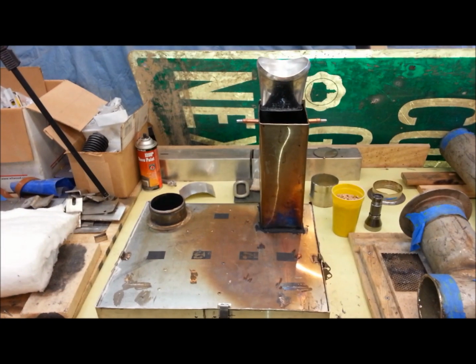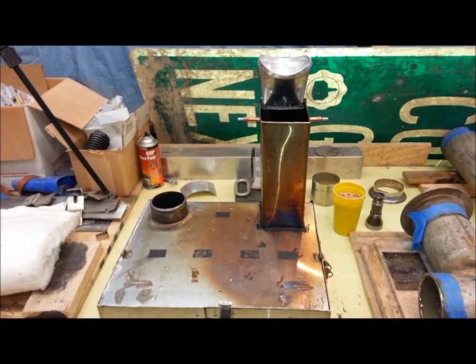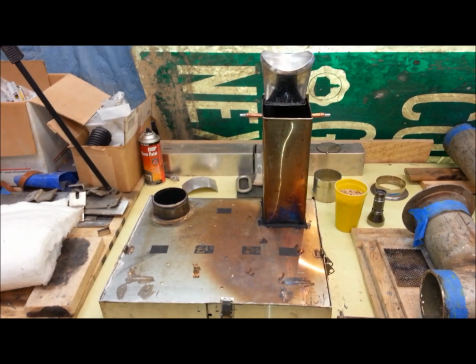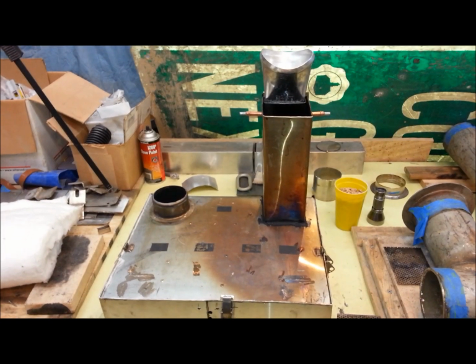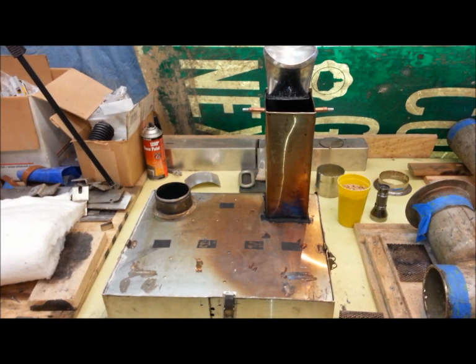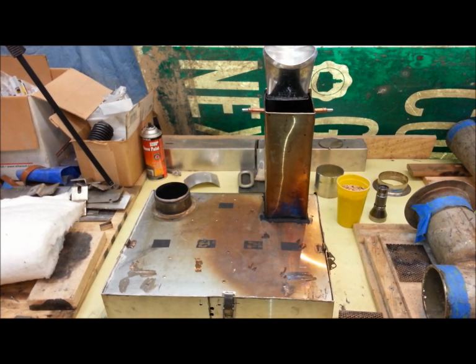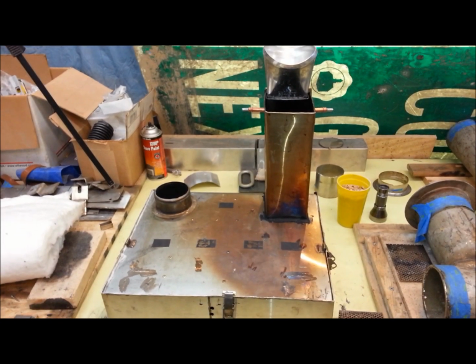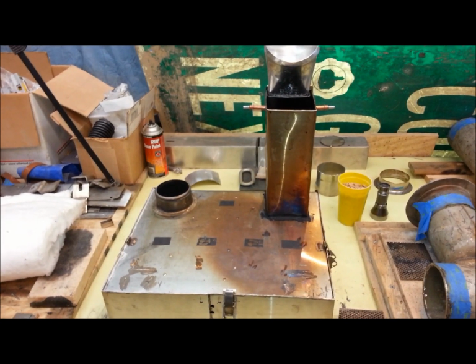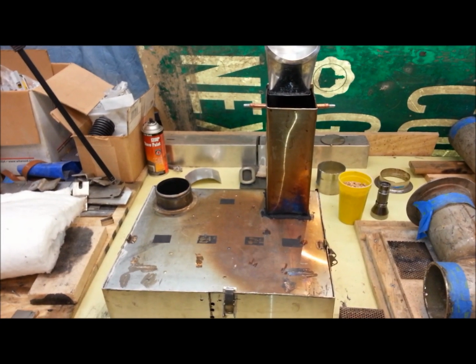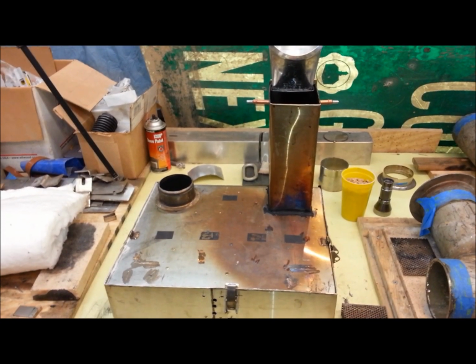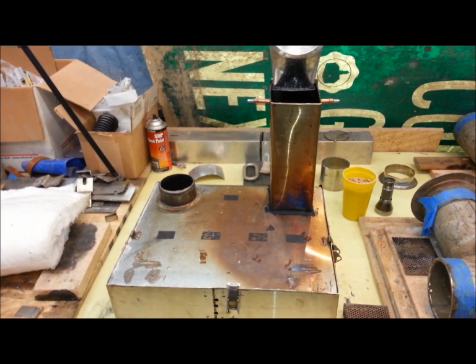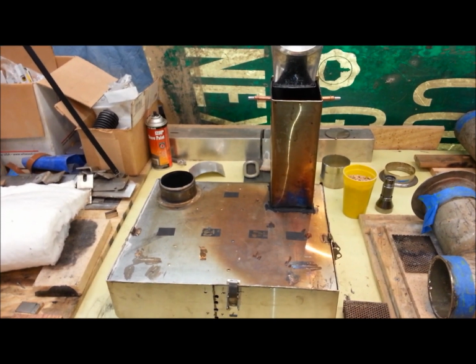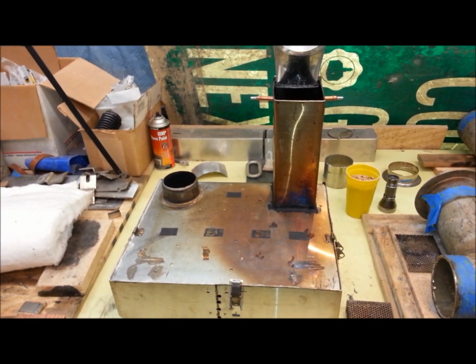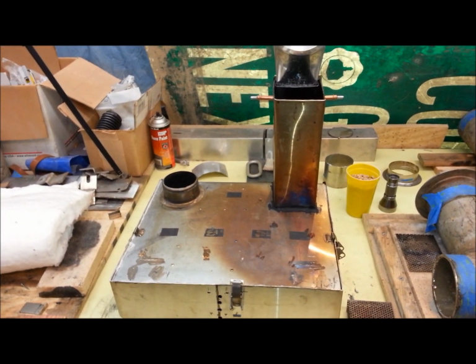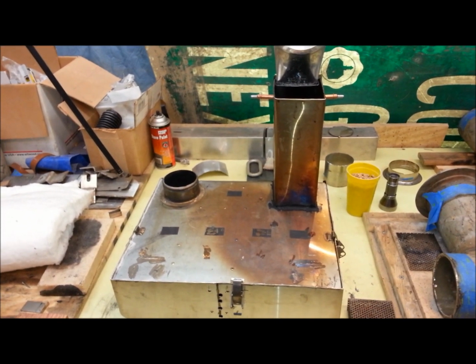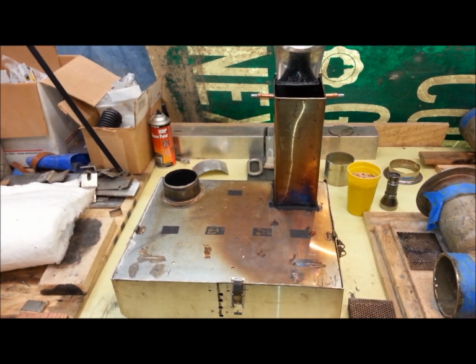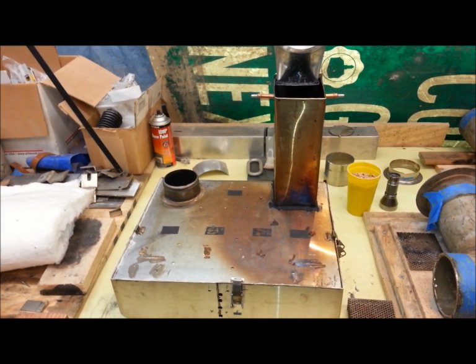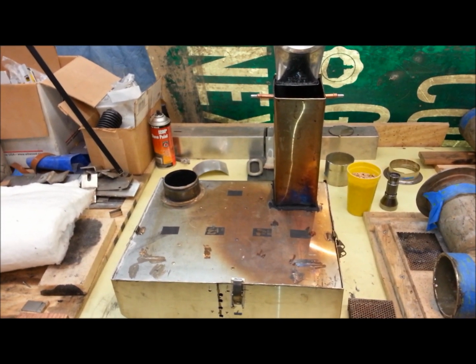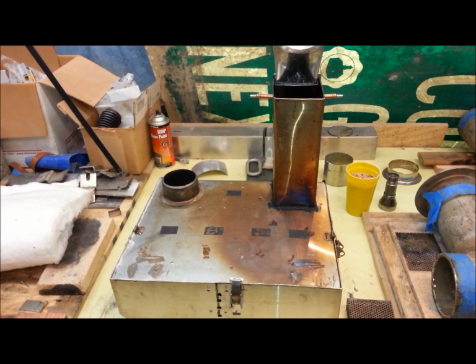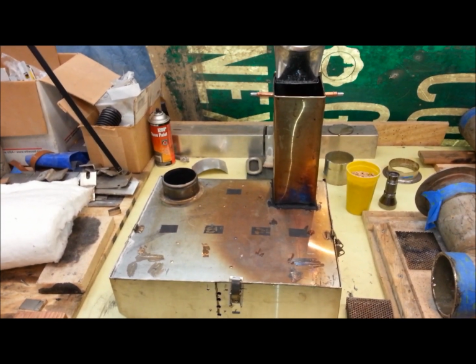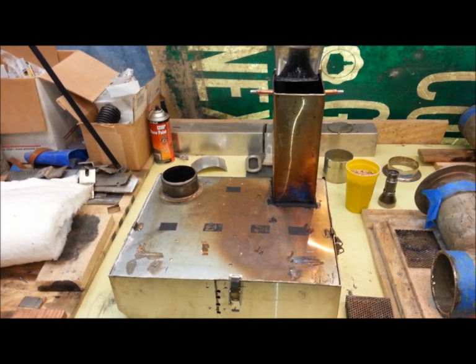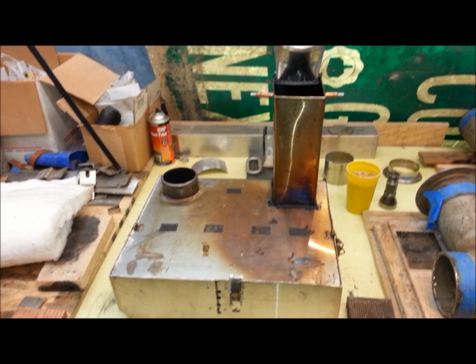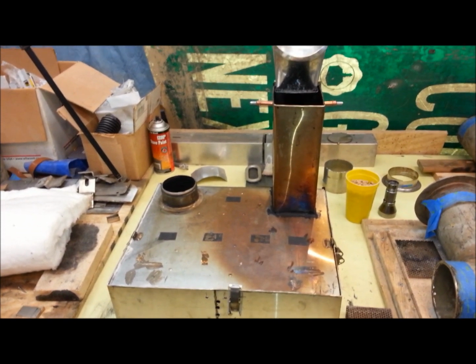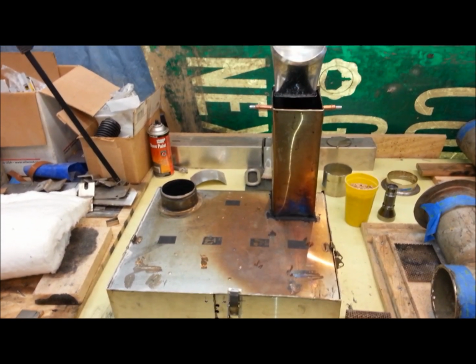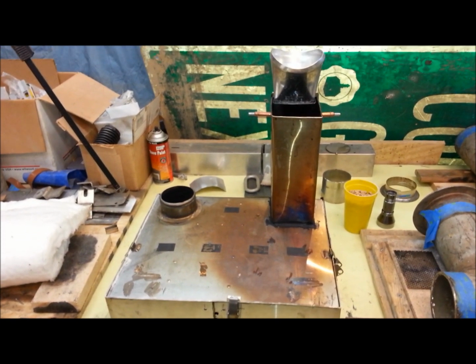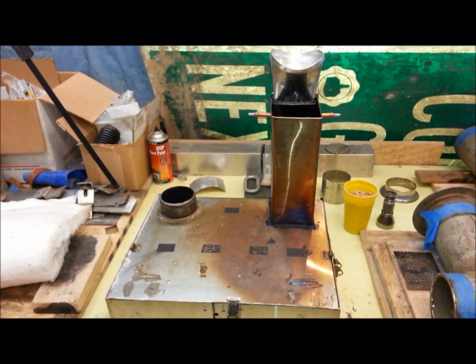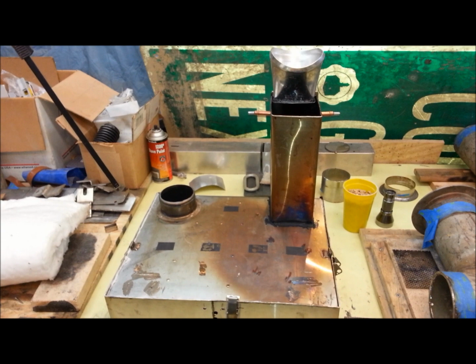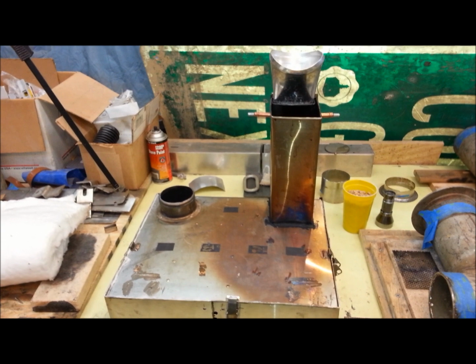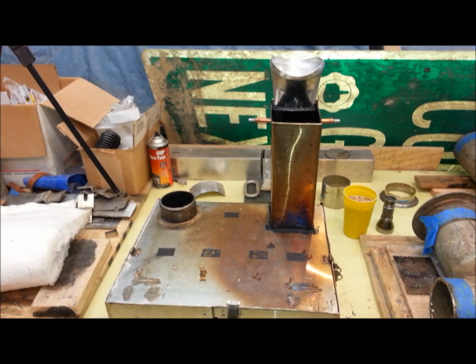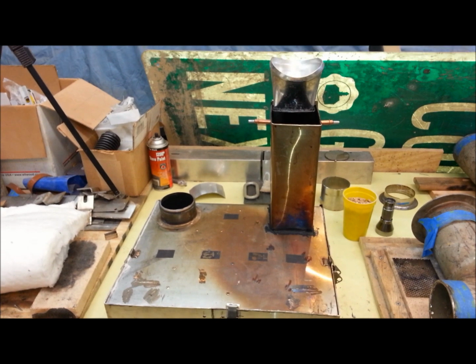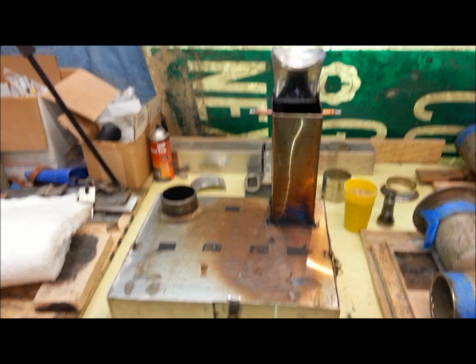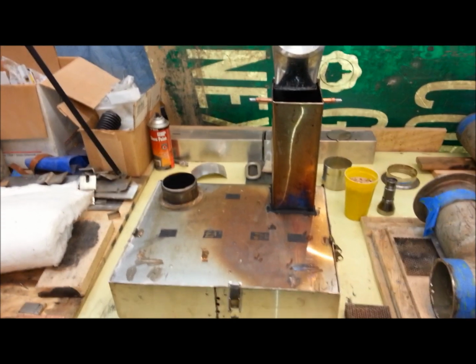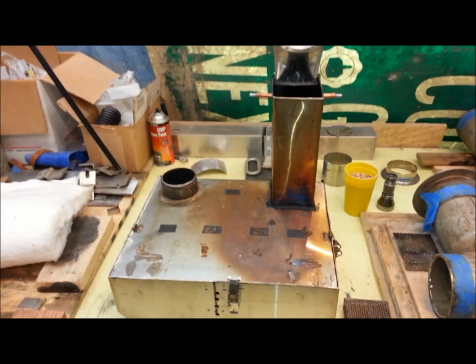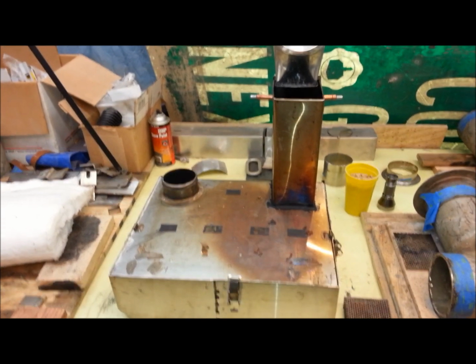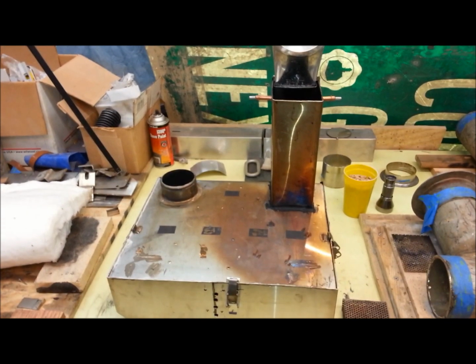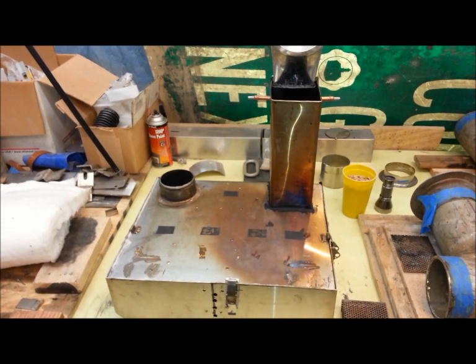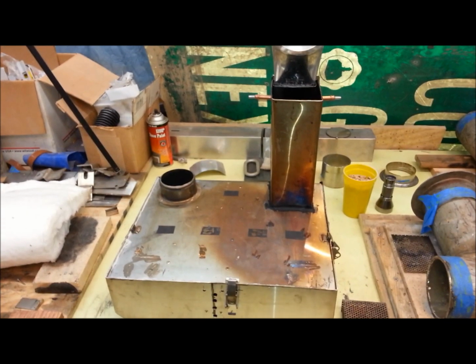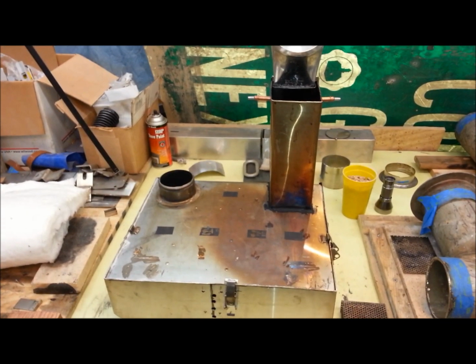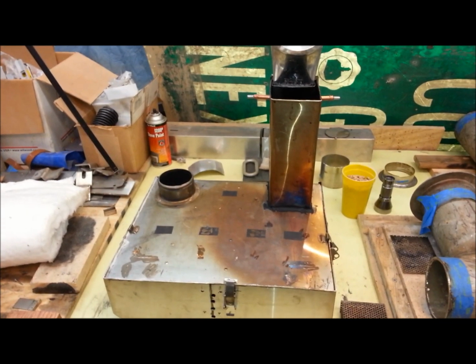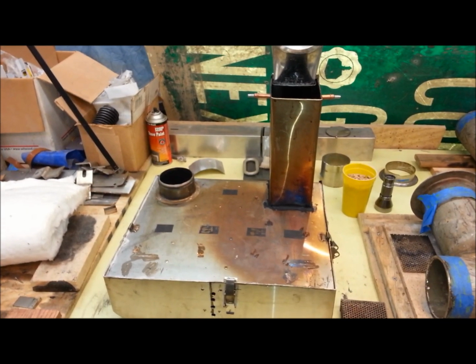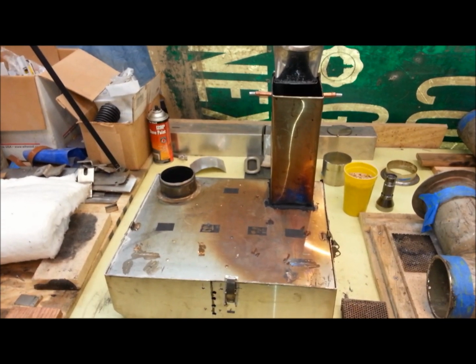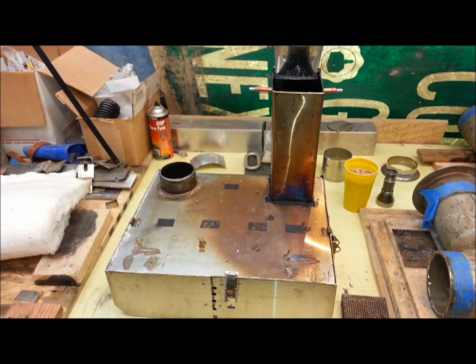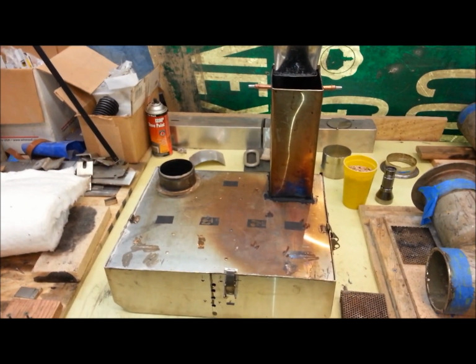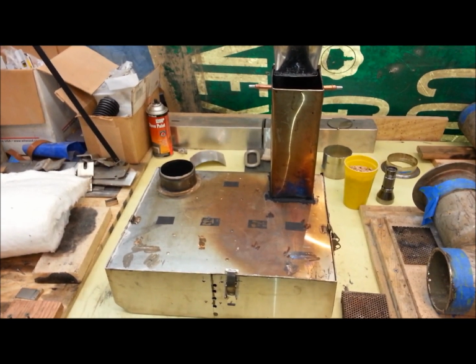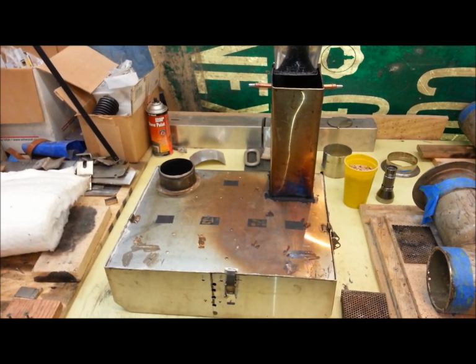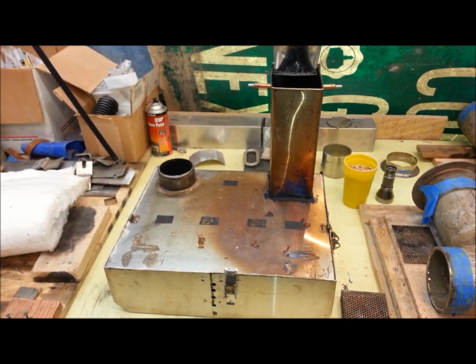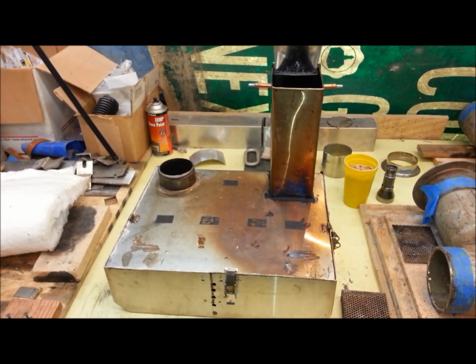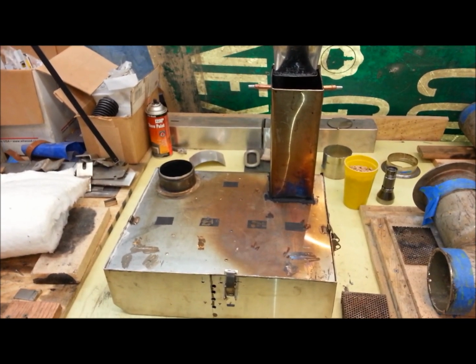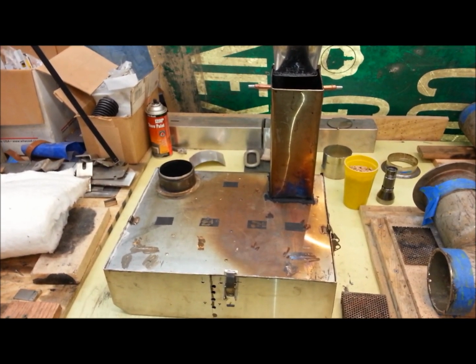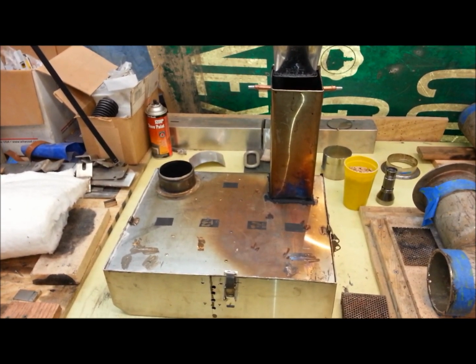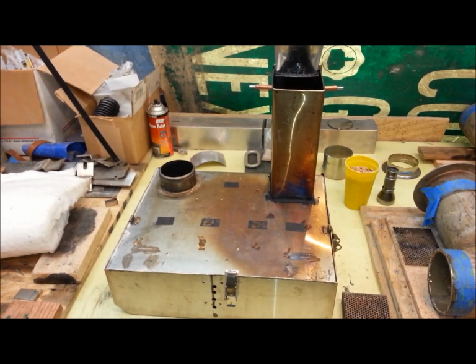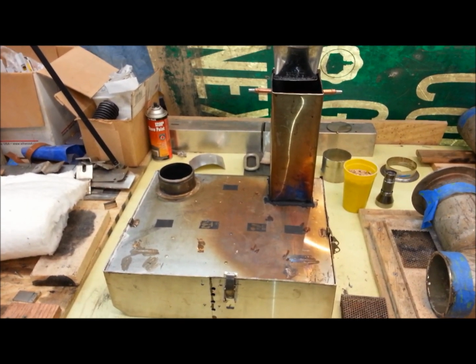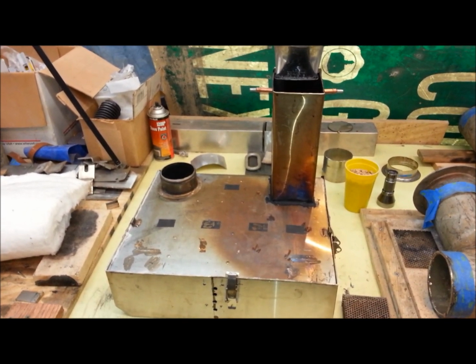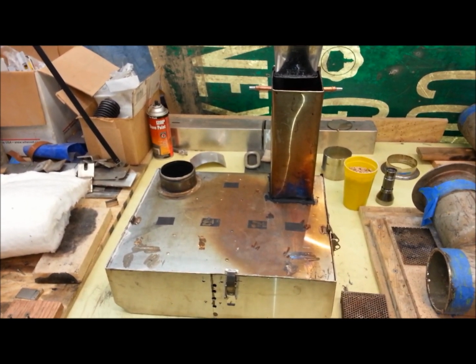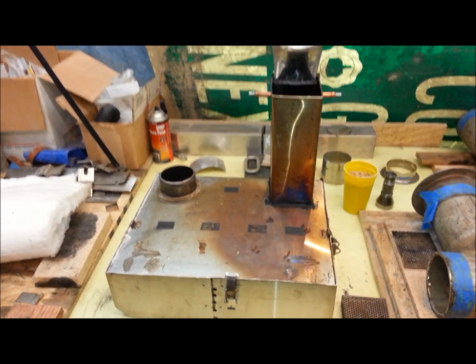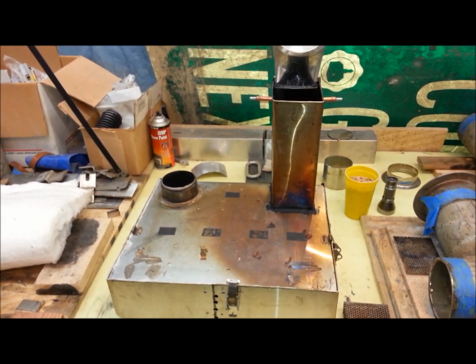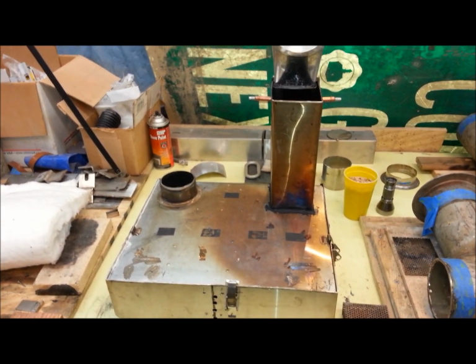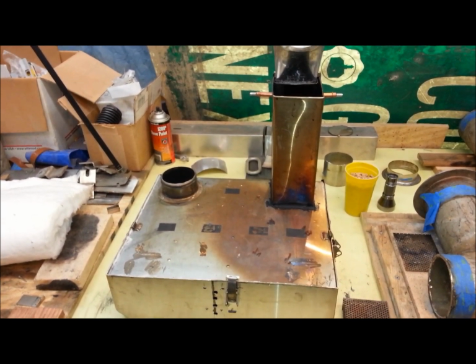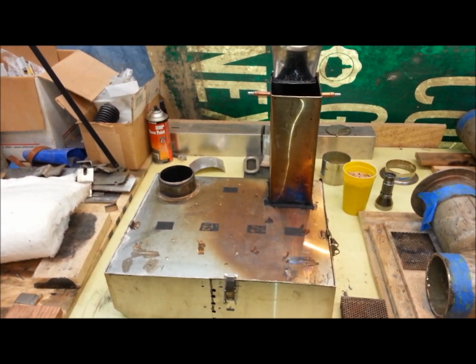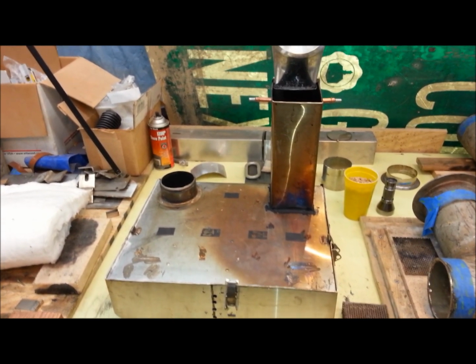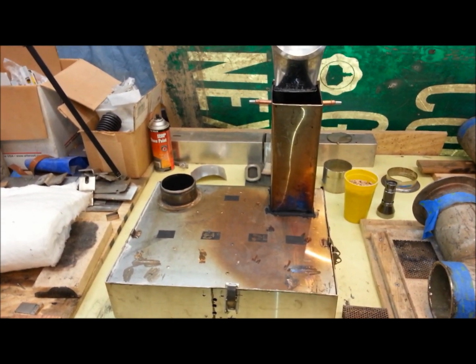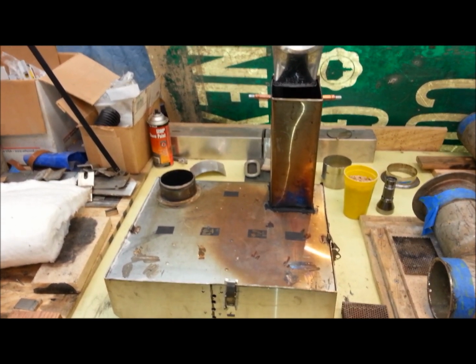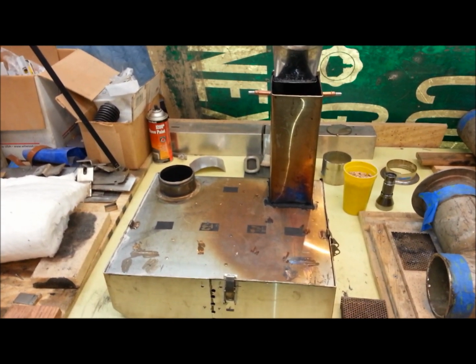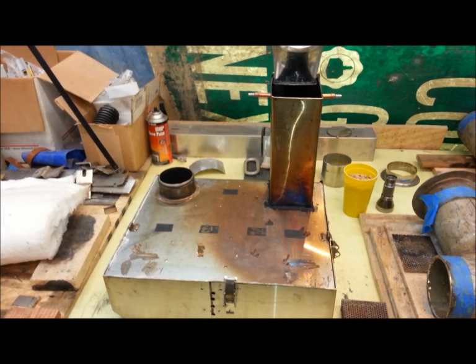Hello Rocketeers, it's Jeff again with video 3 on the larger, bigger rocket stove.